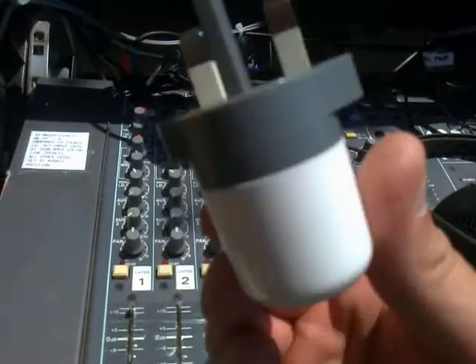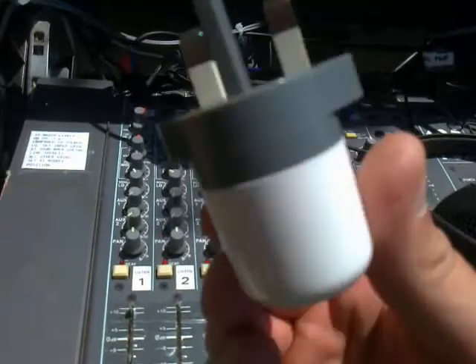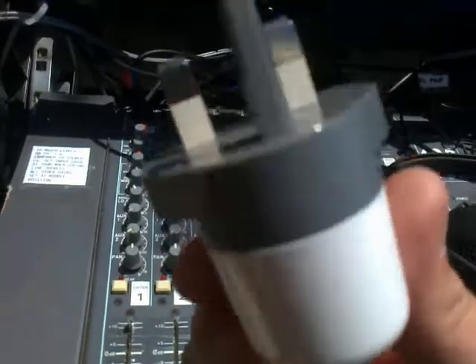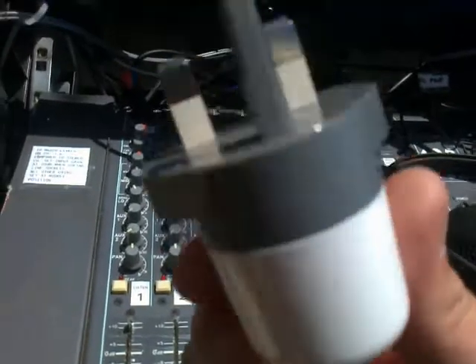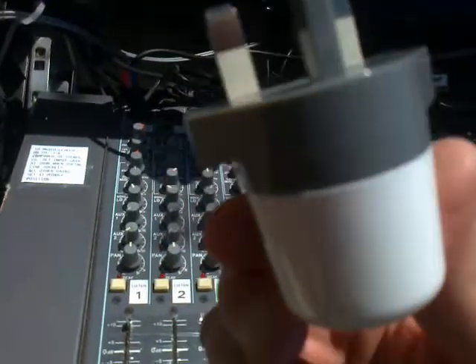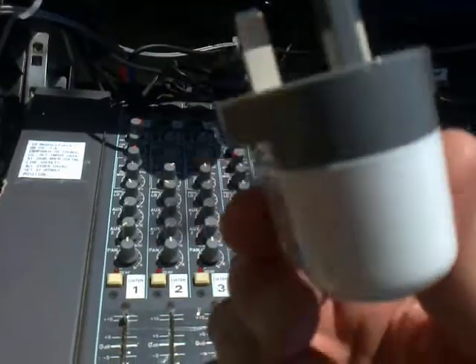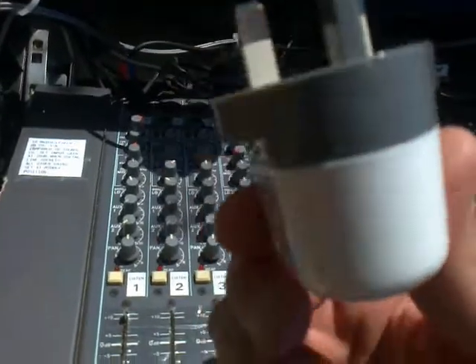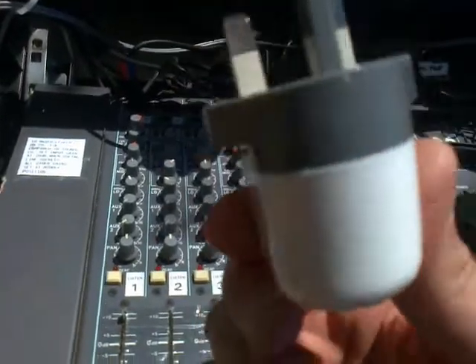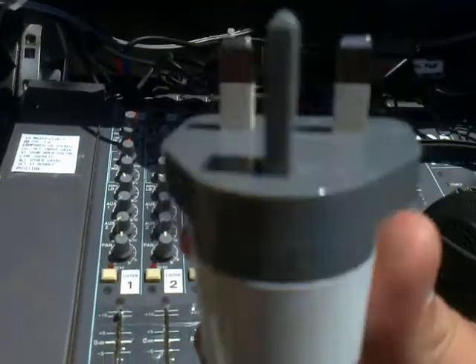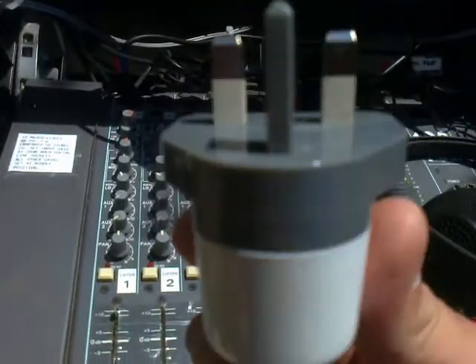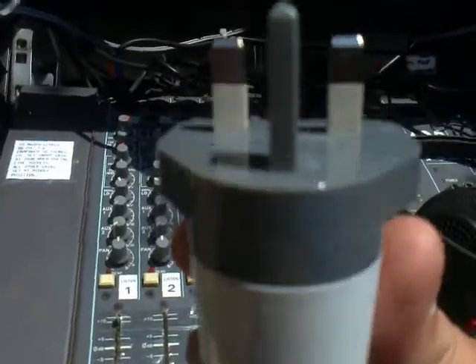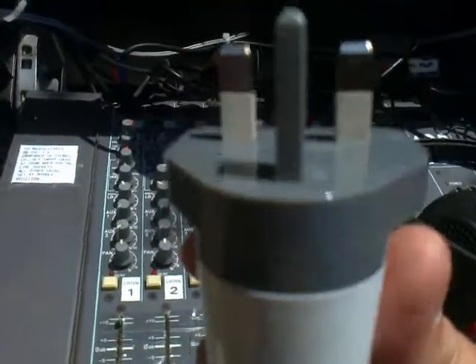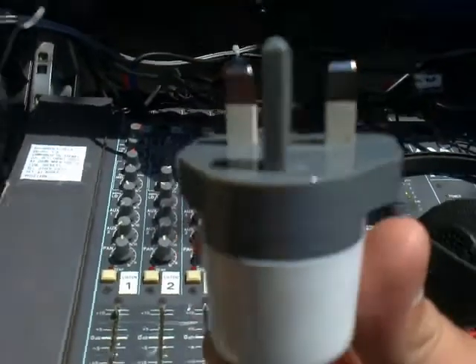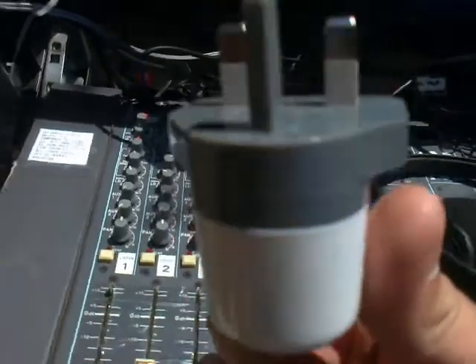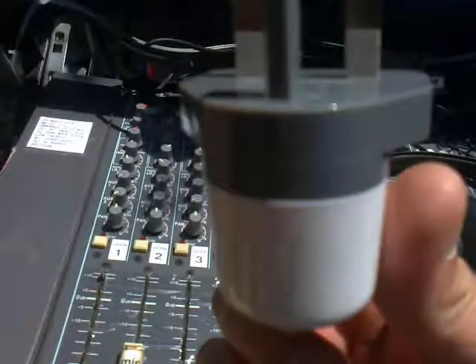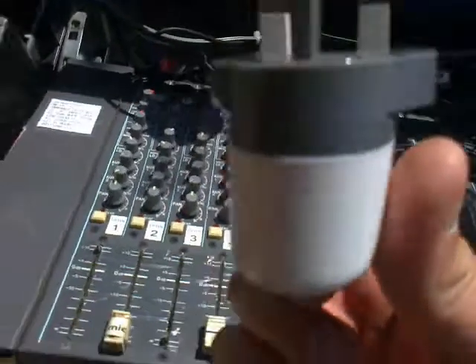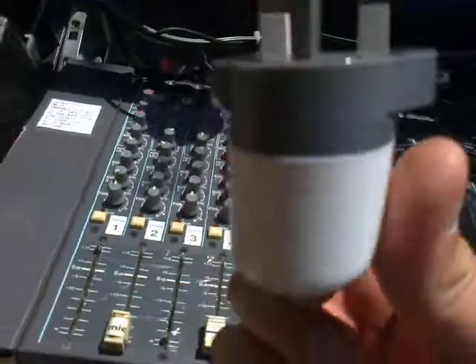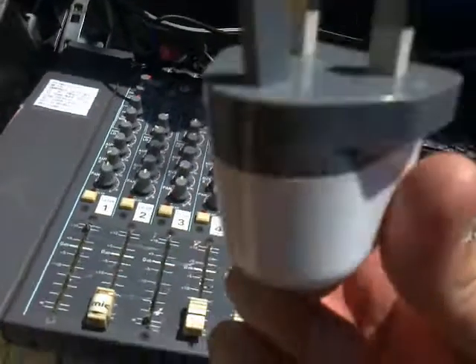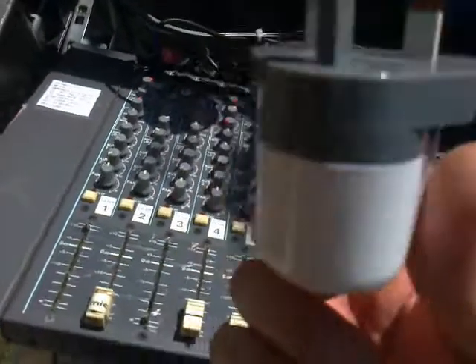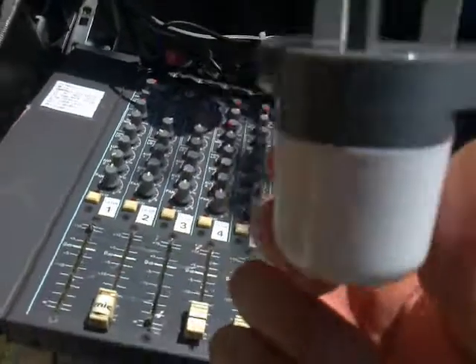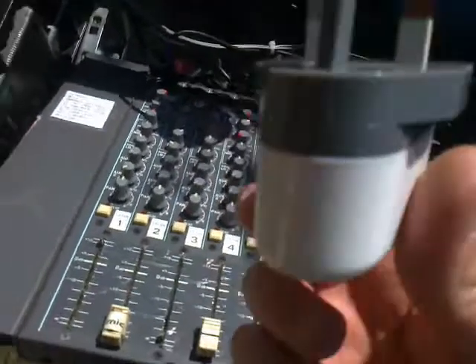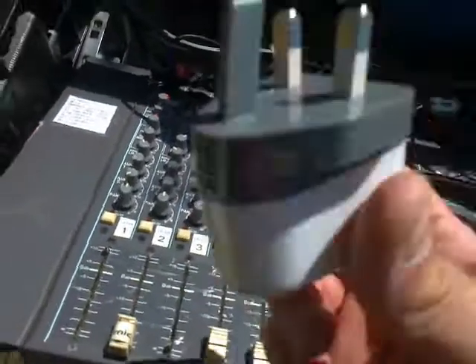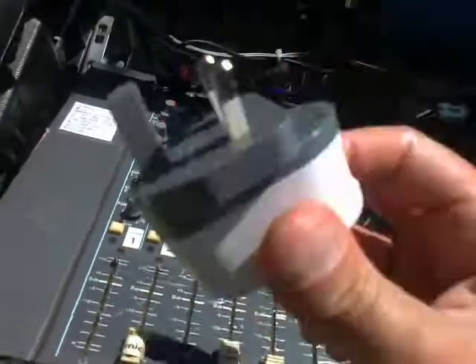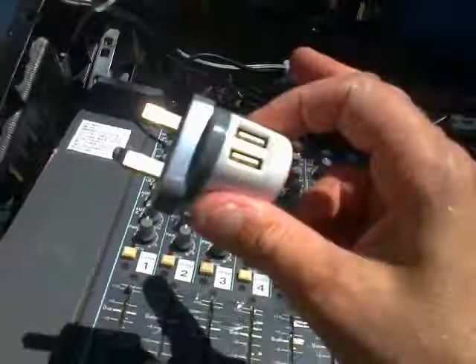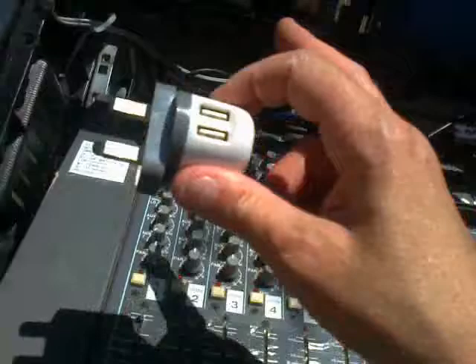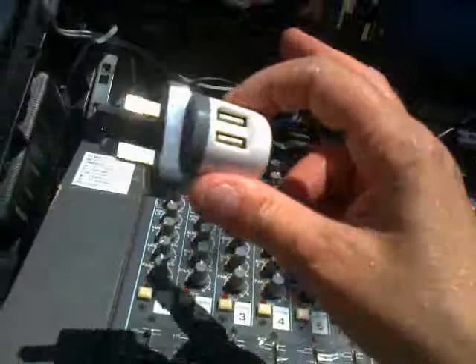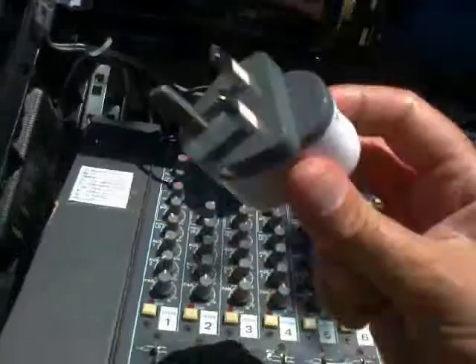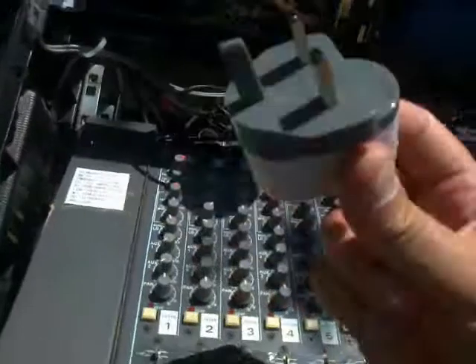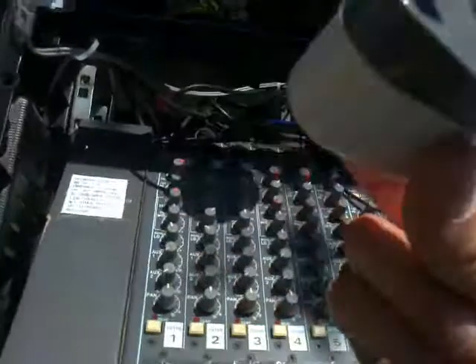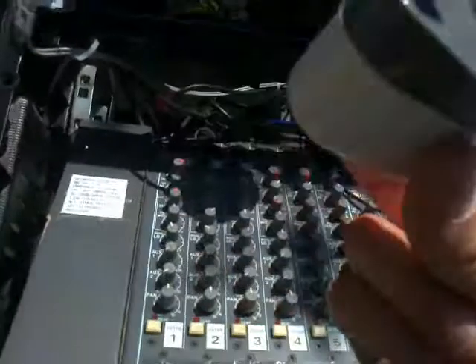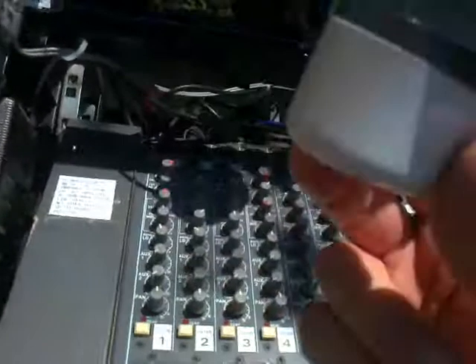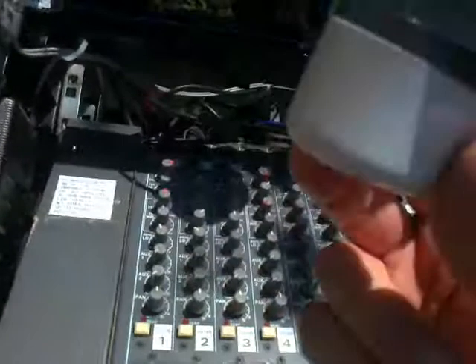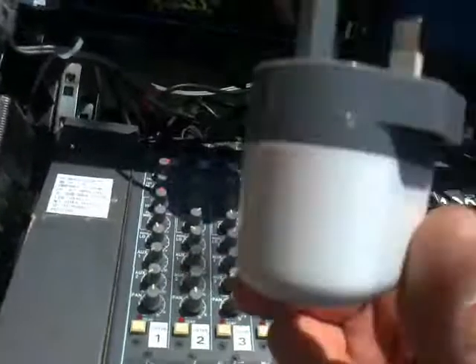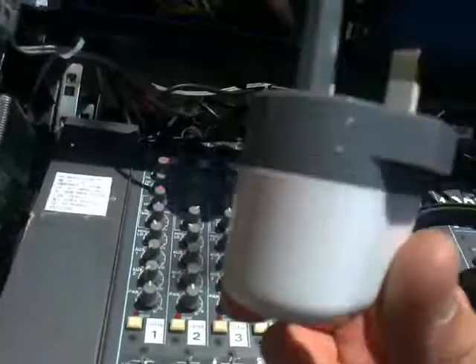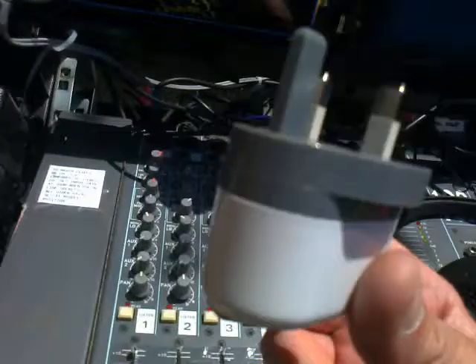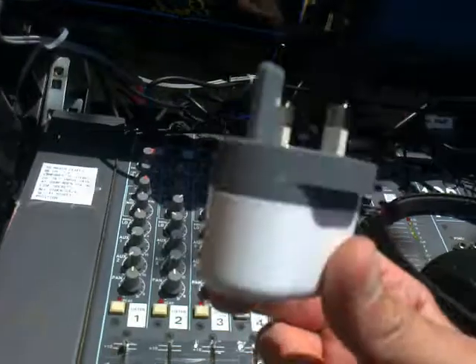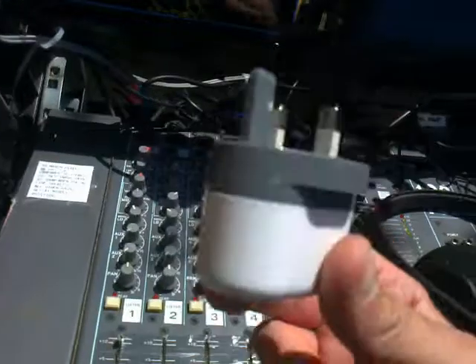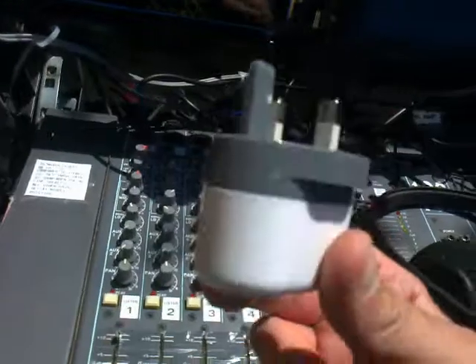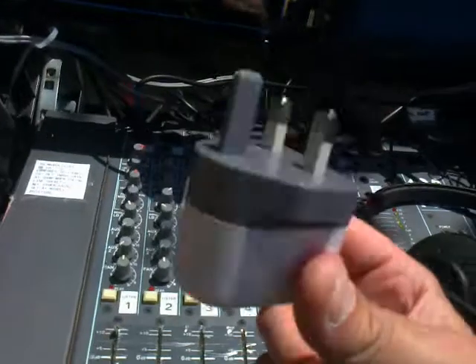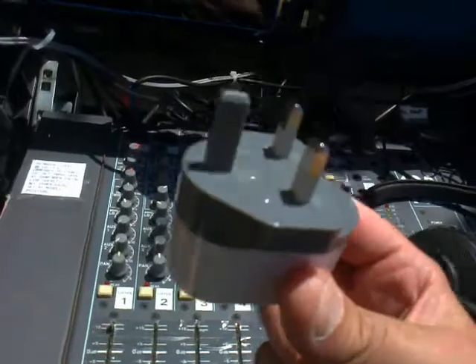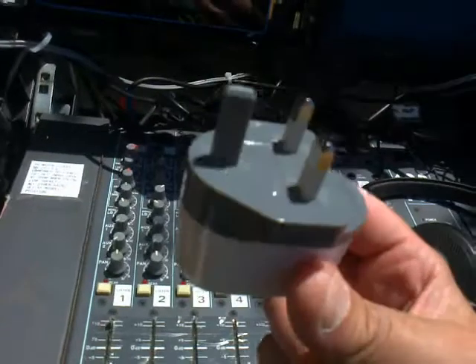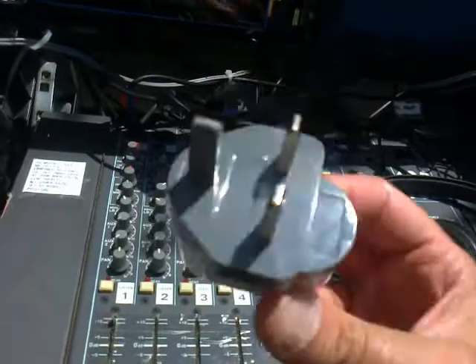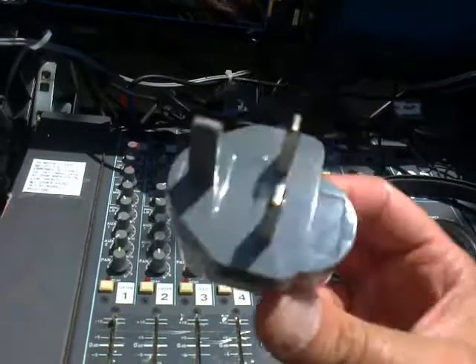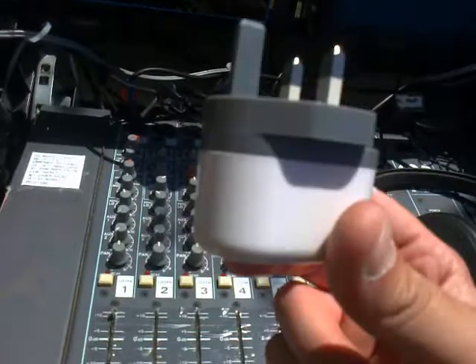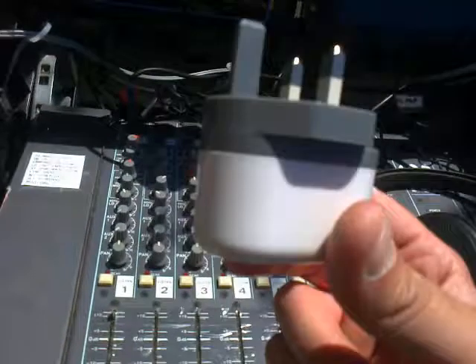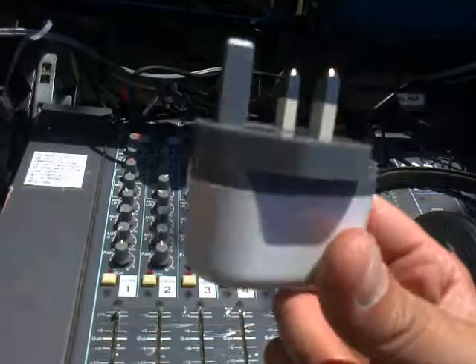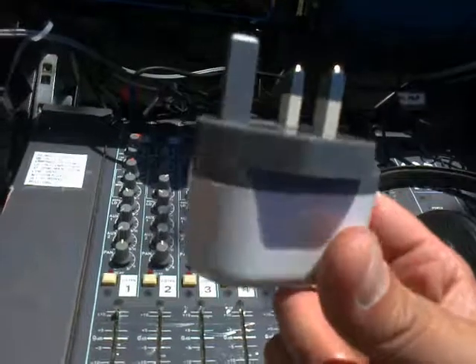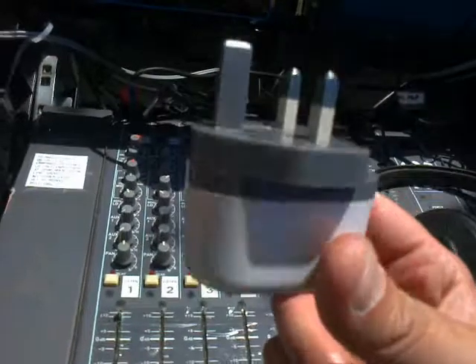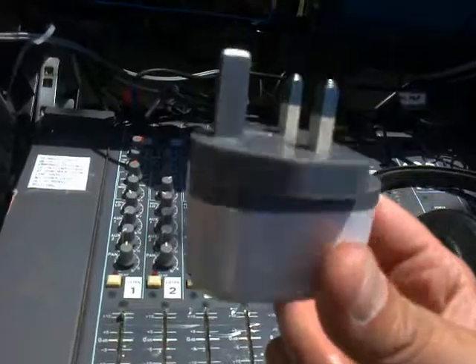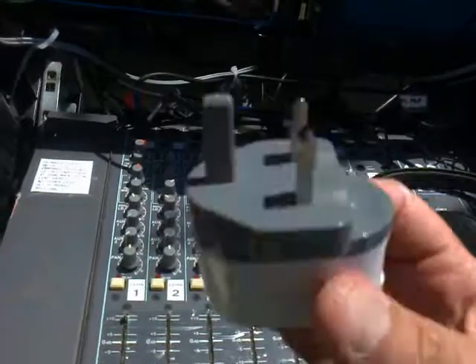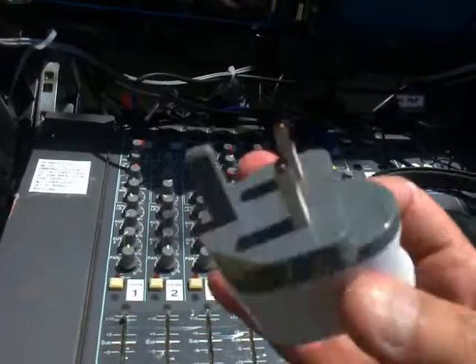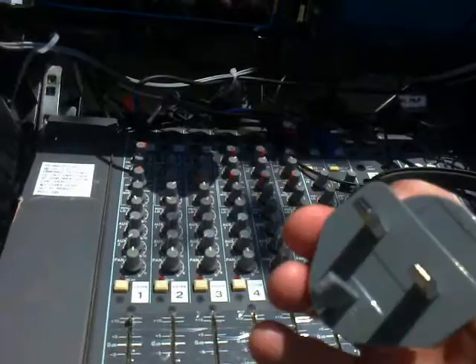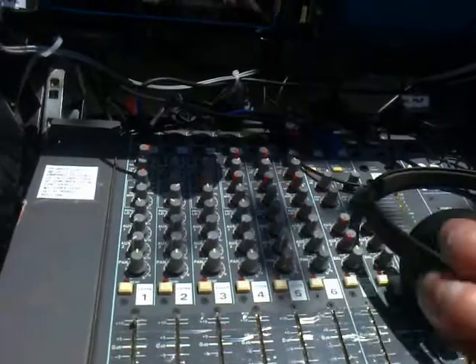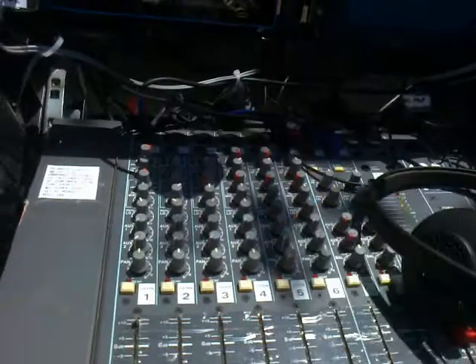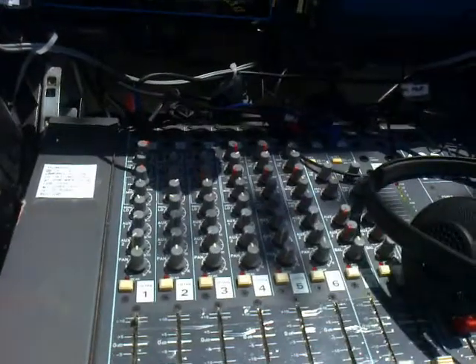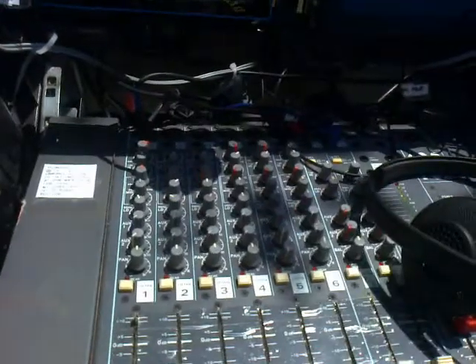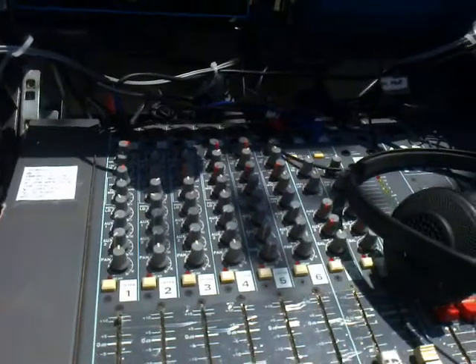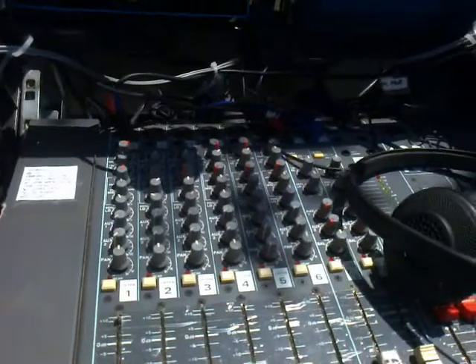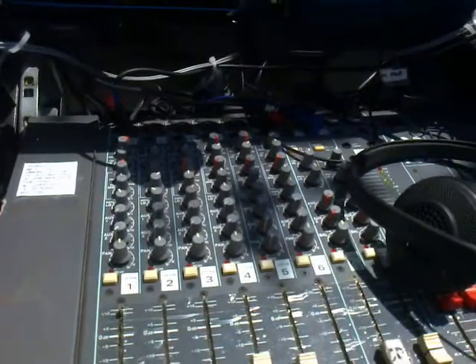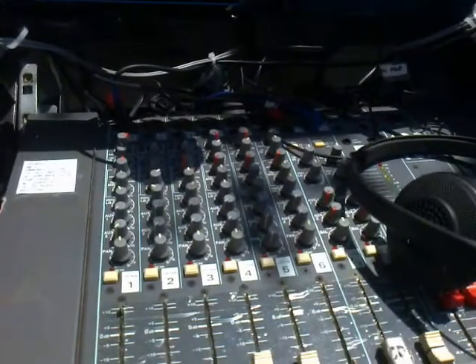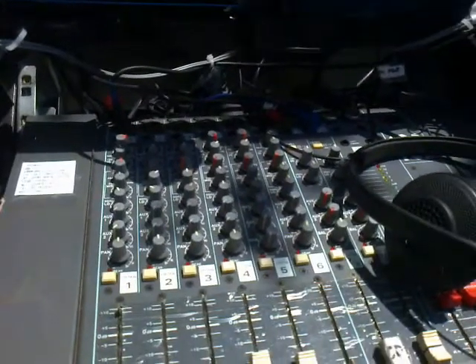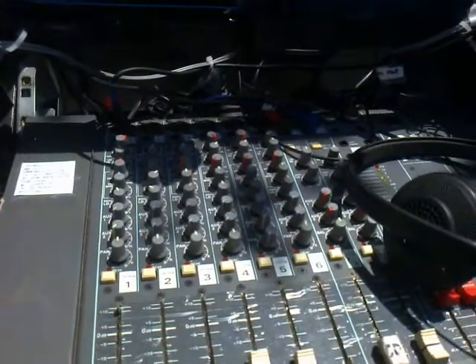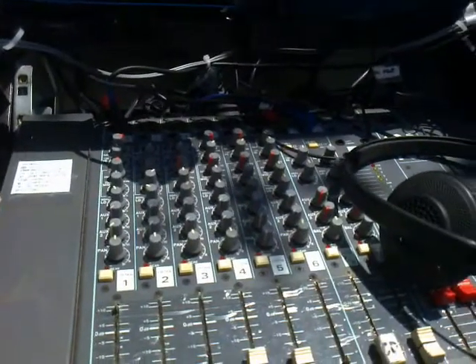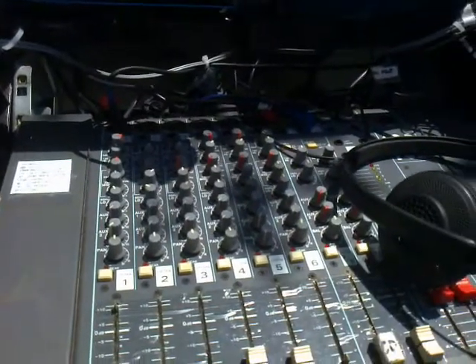So there you go — the culprit. Buzzing with tablets: it may well be your power supply. Alright, thanks for watching. Cheers, bye.